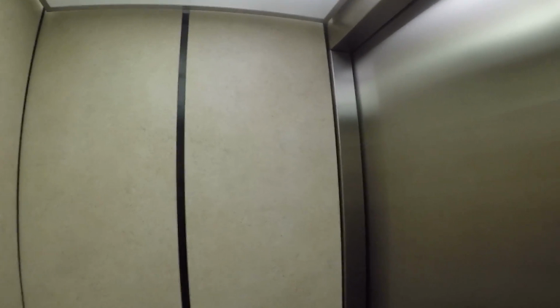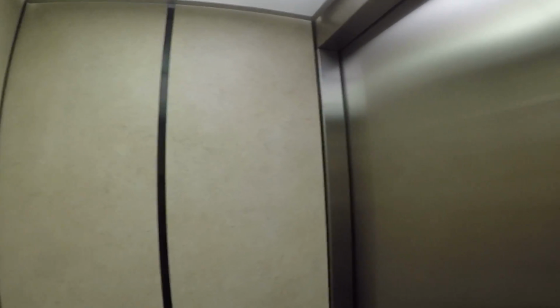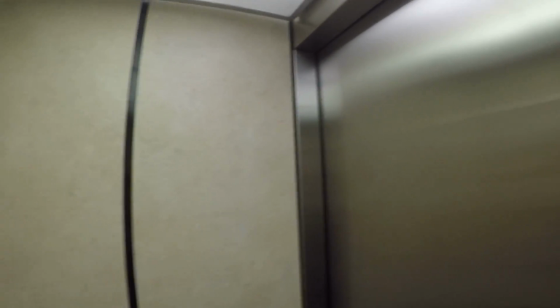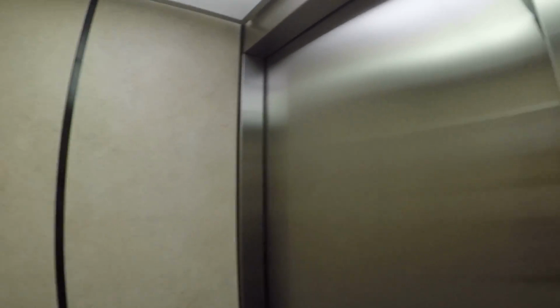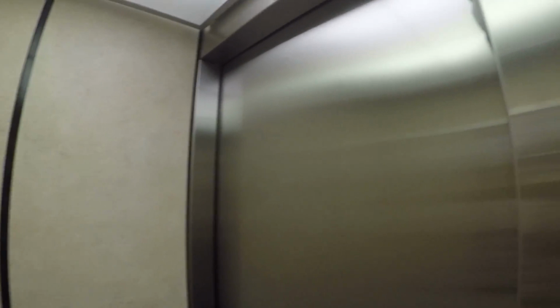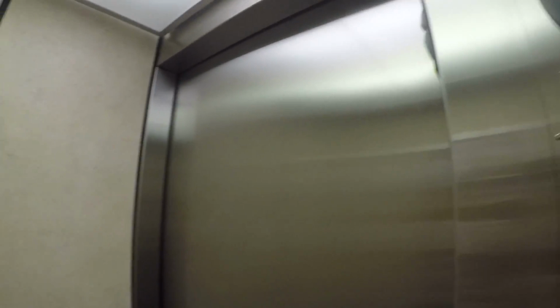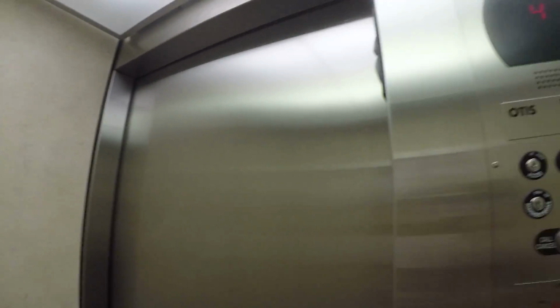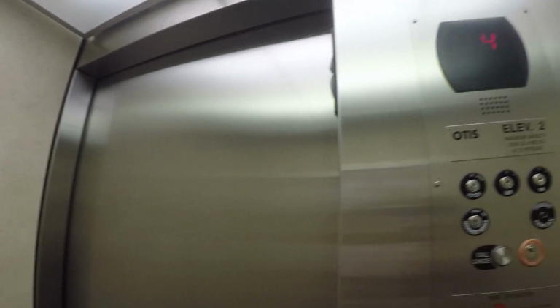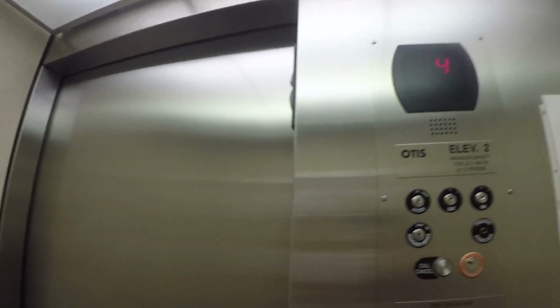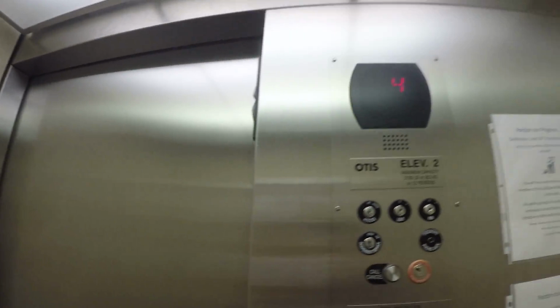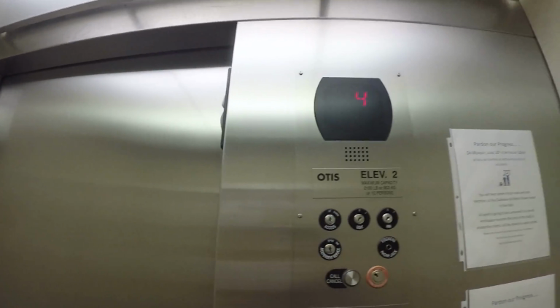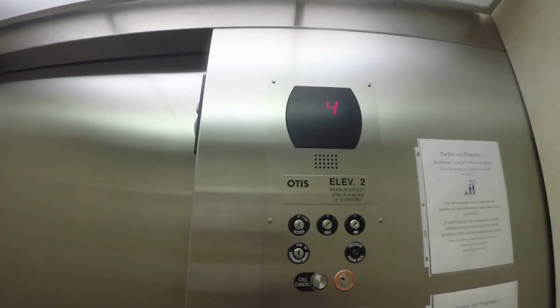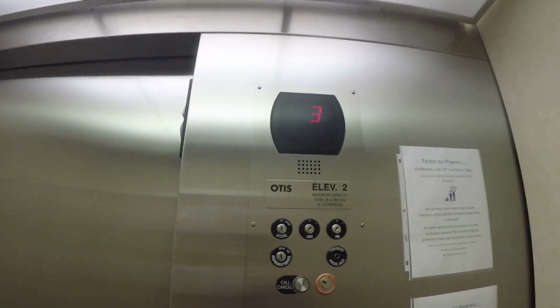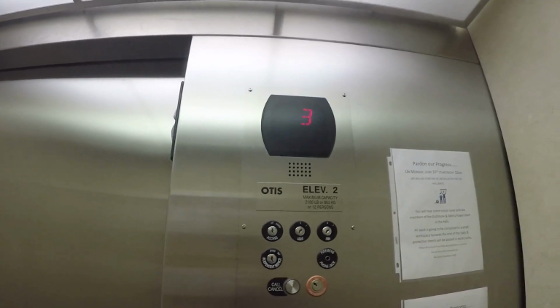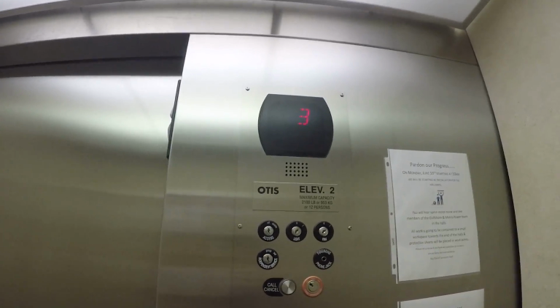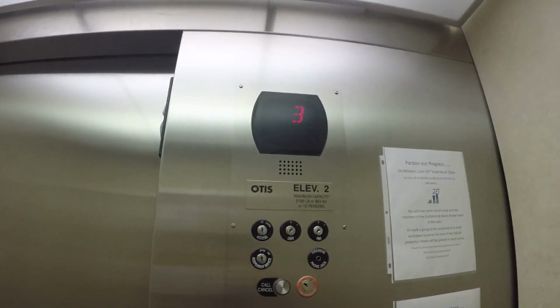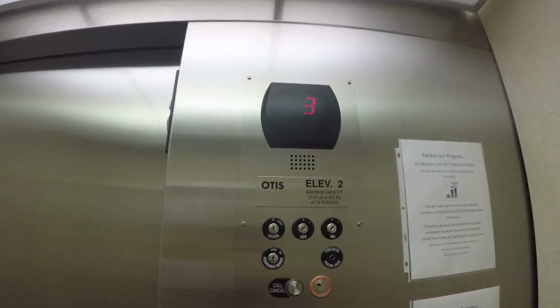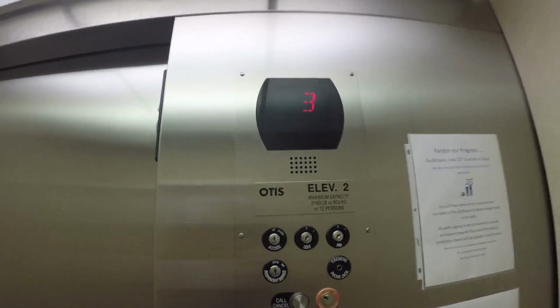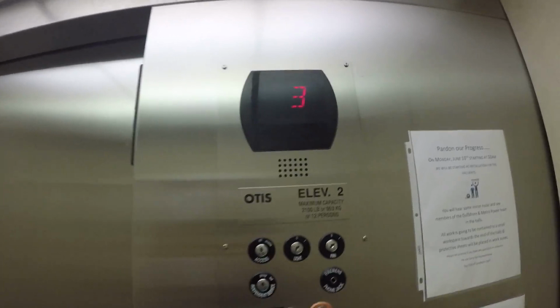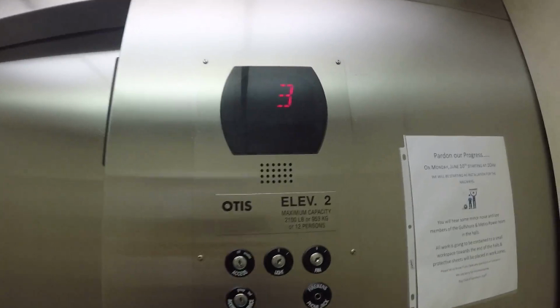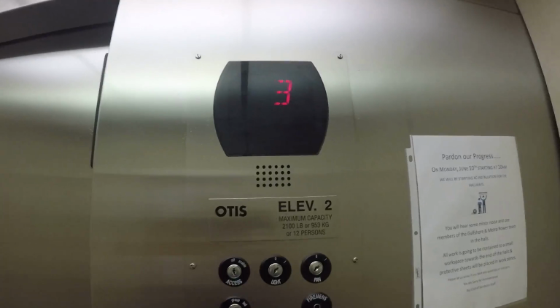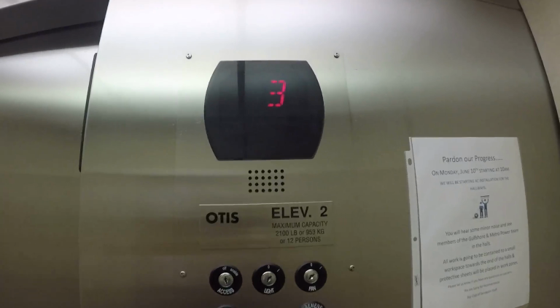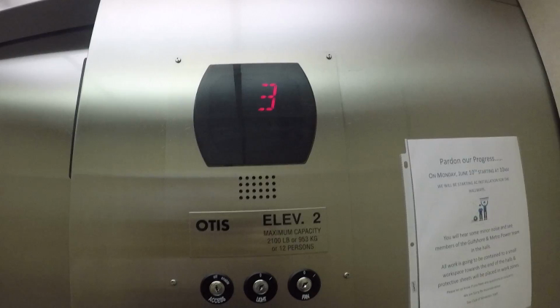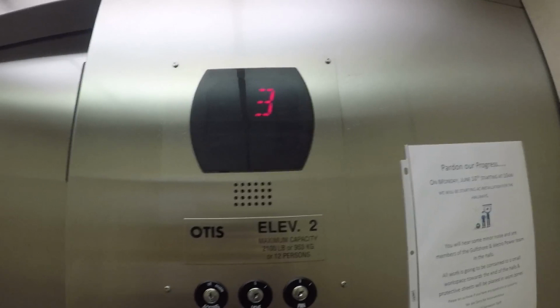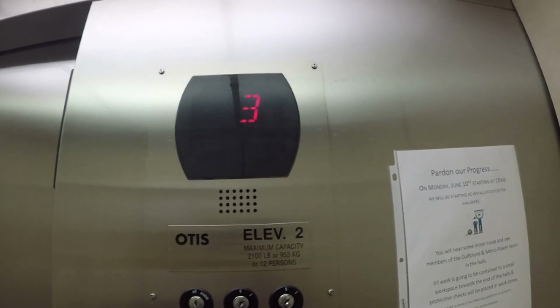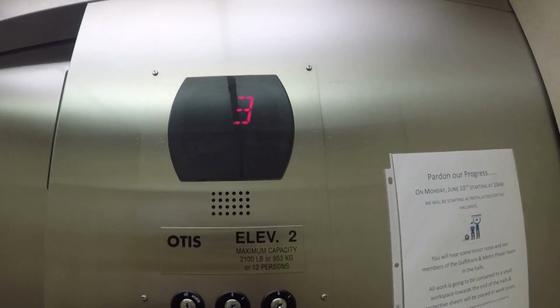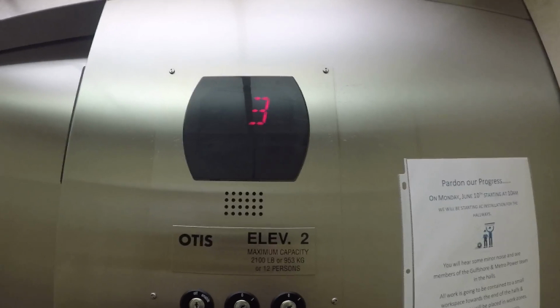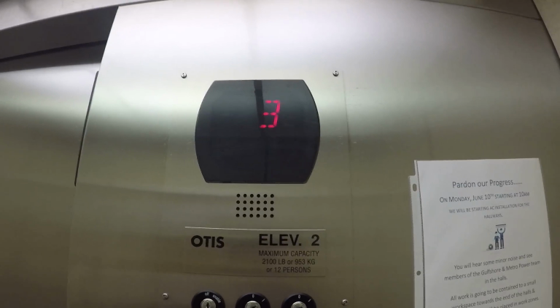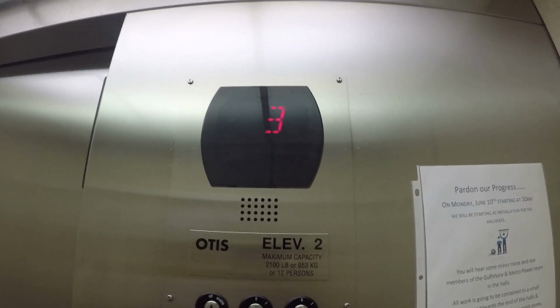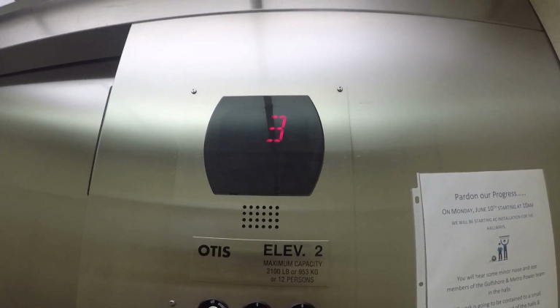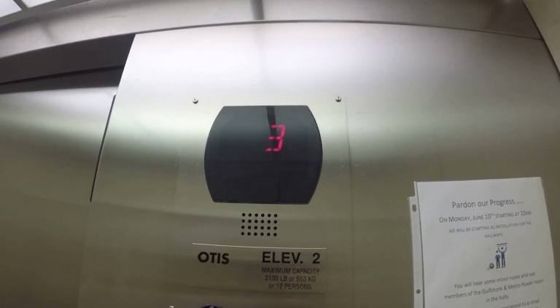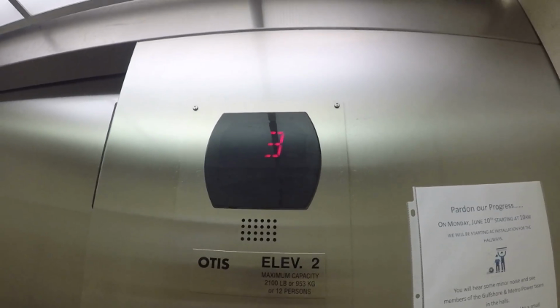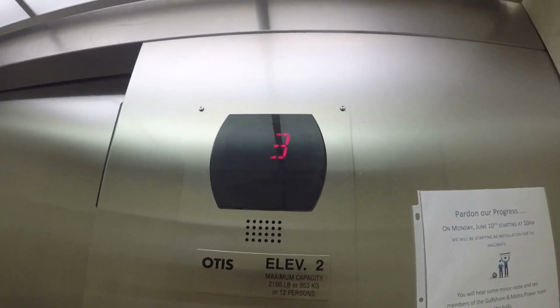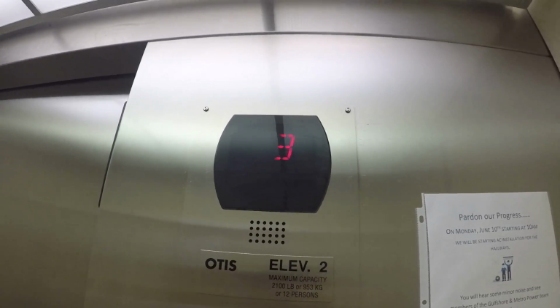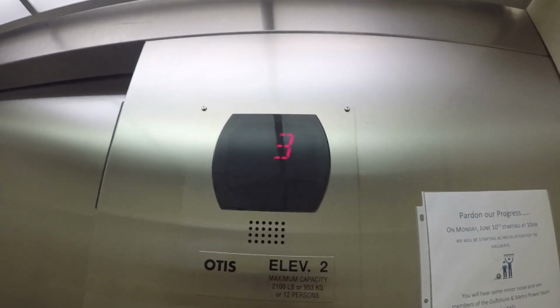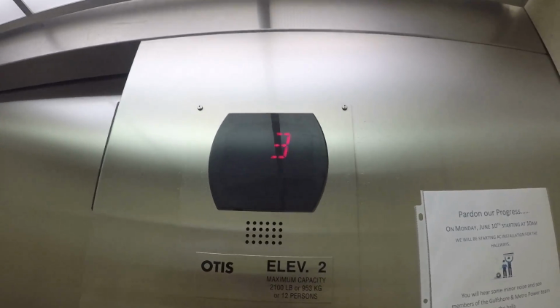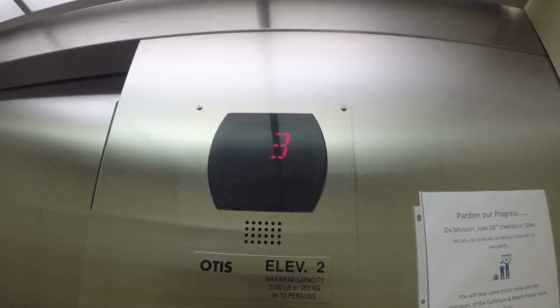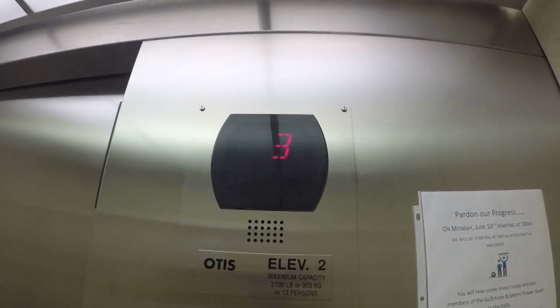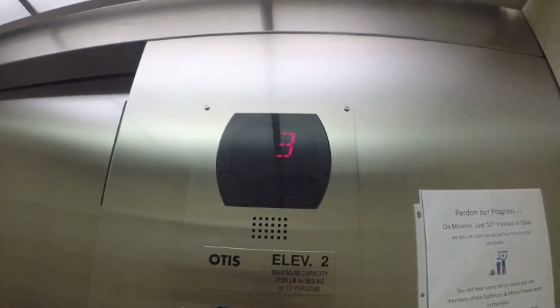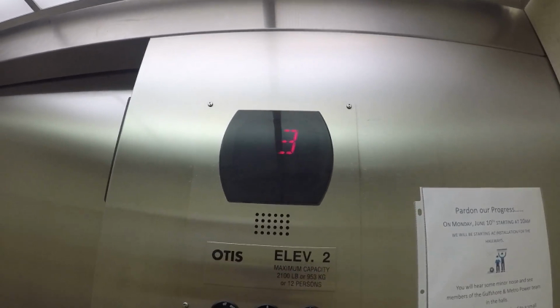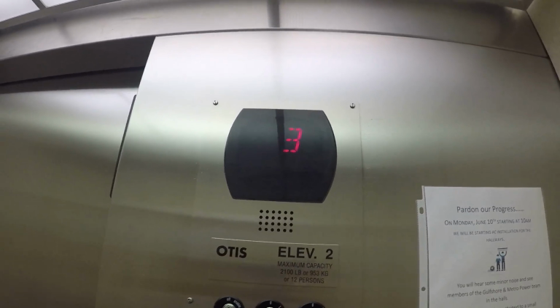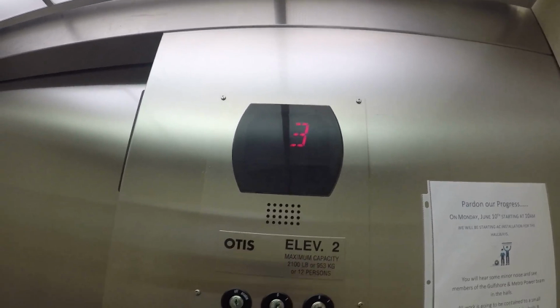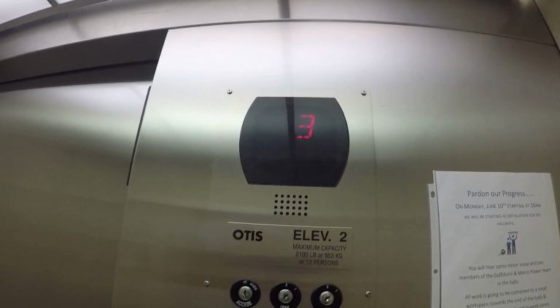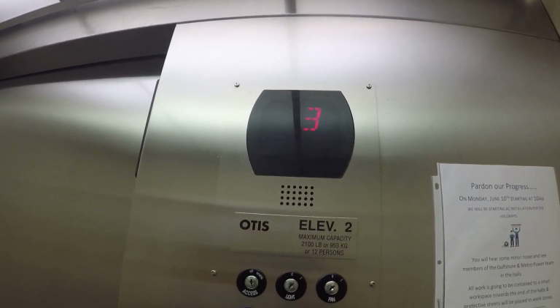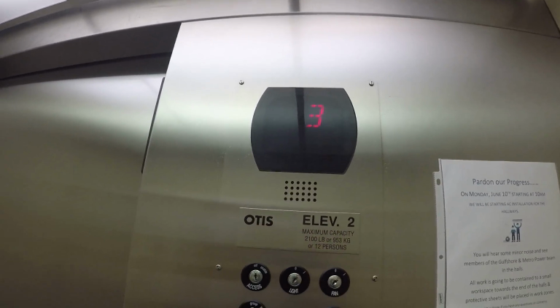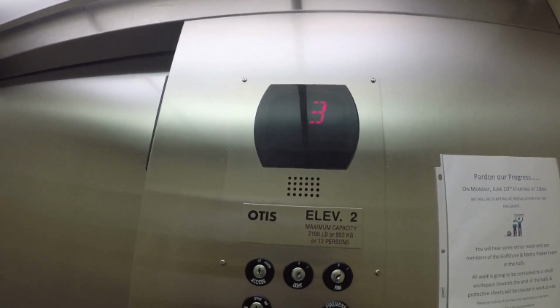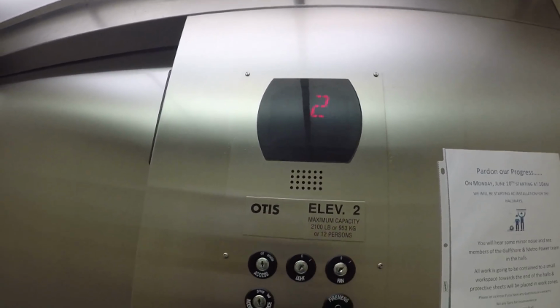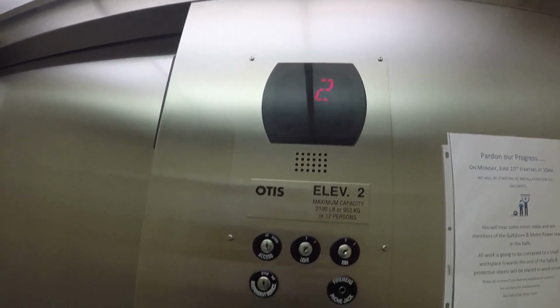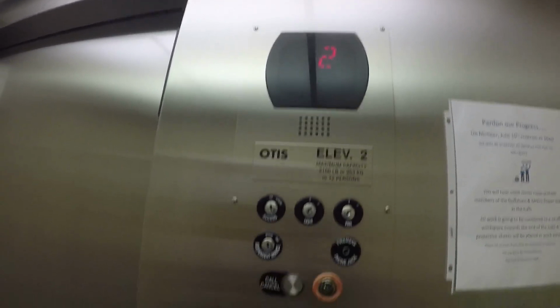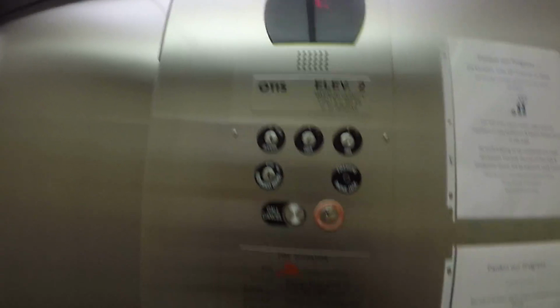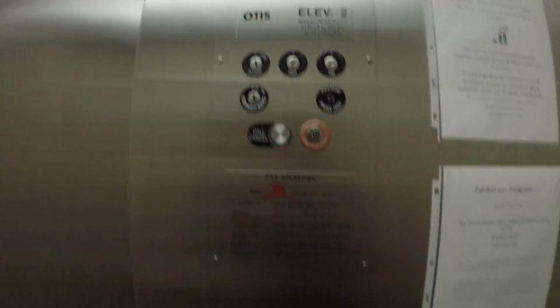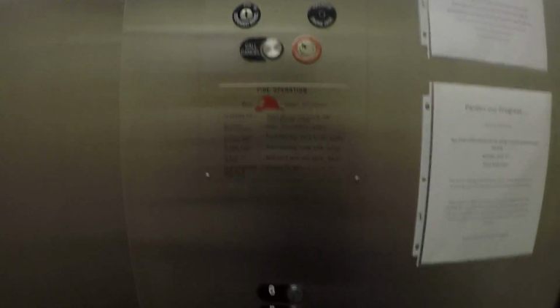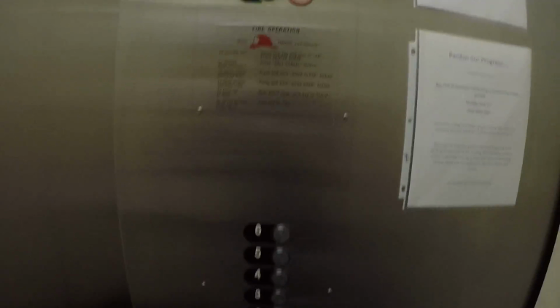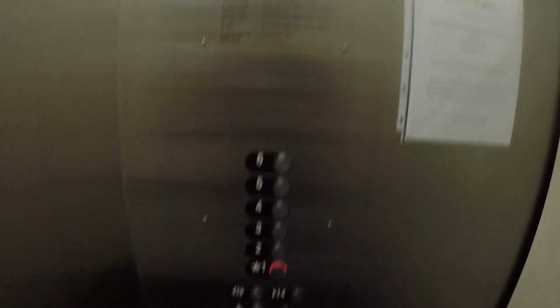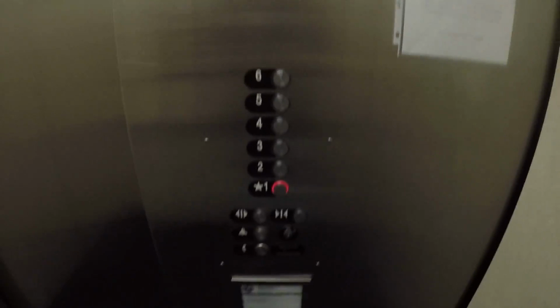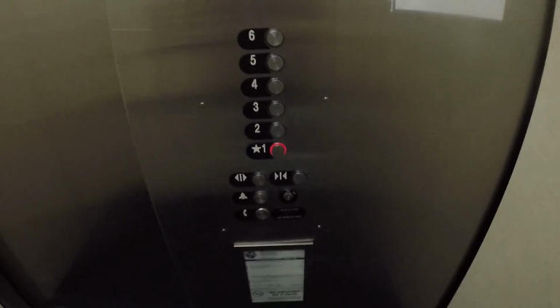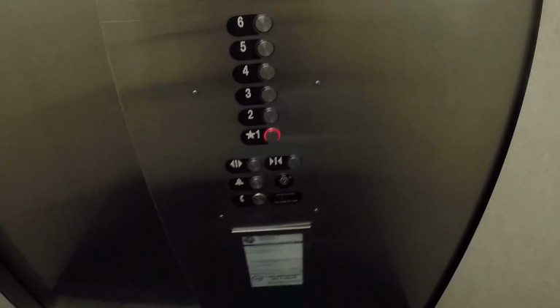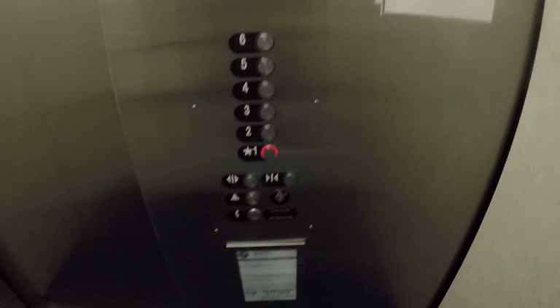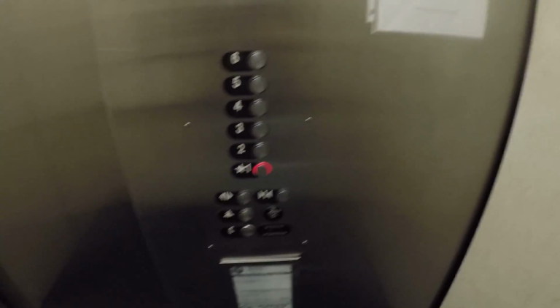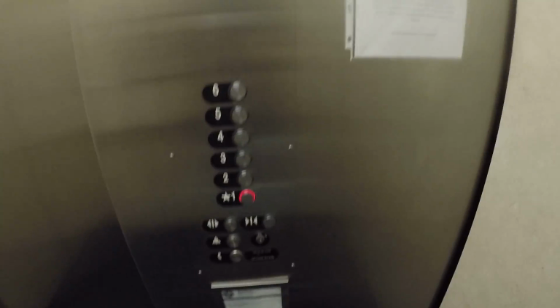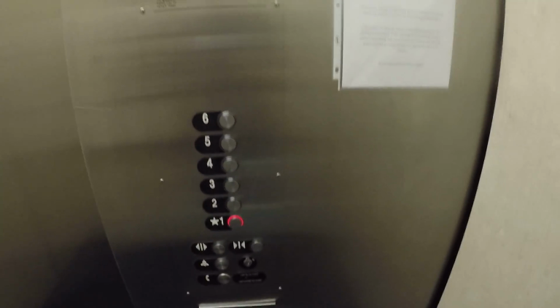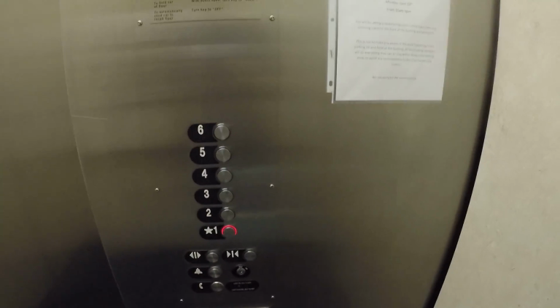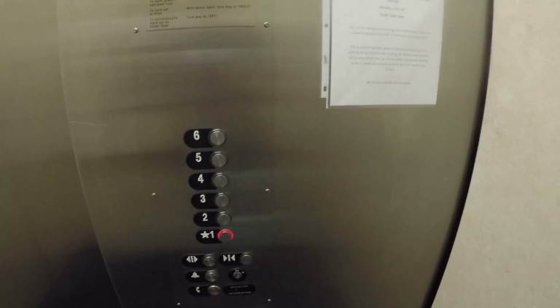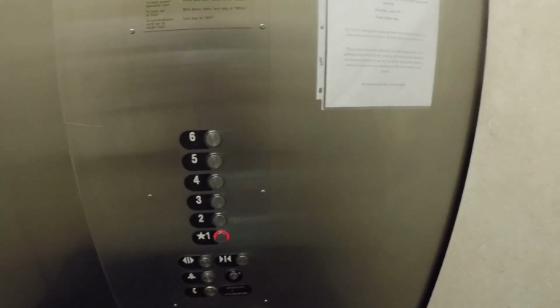I'm glad I have my wide angle for this. I know there's more banks of elevators here, so we'll probably go up to 2, switch, and then check them out.